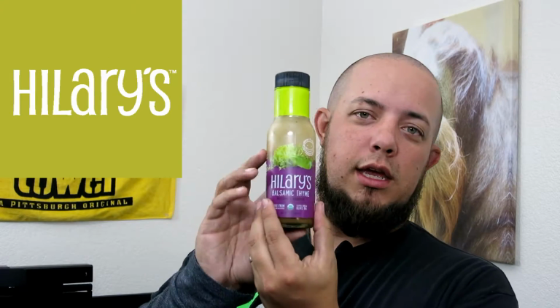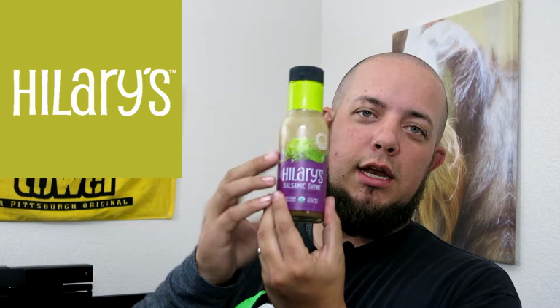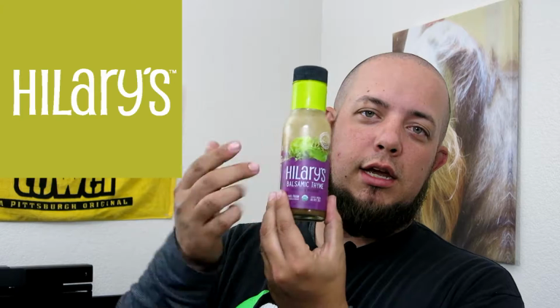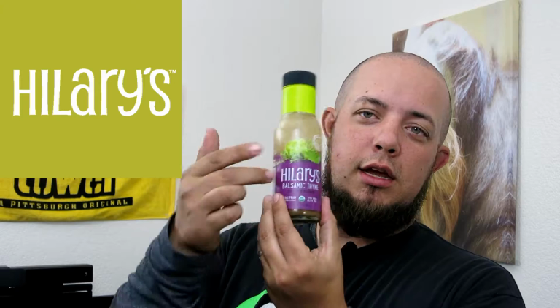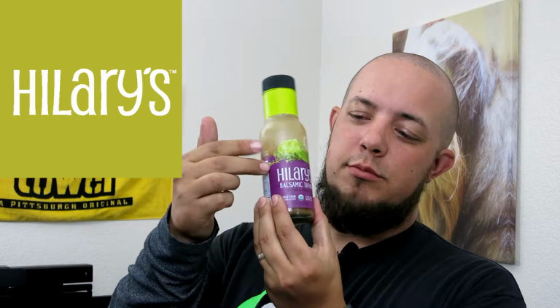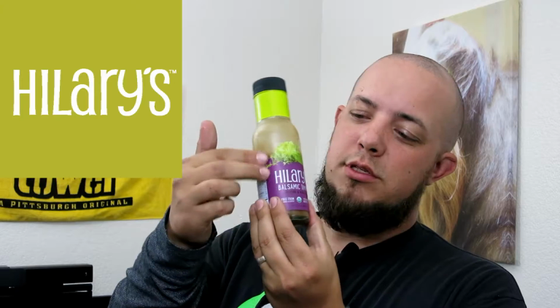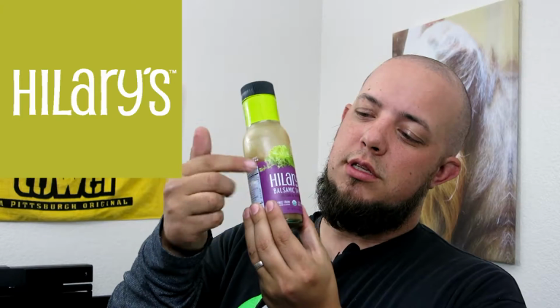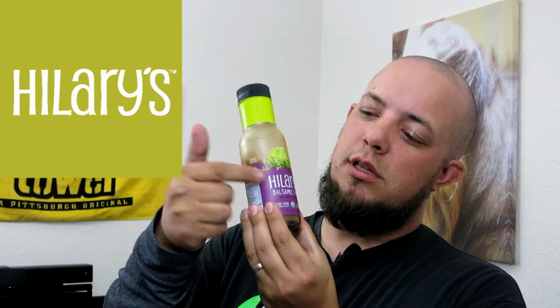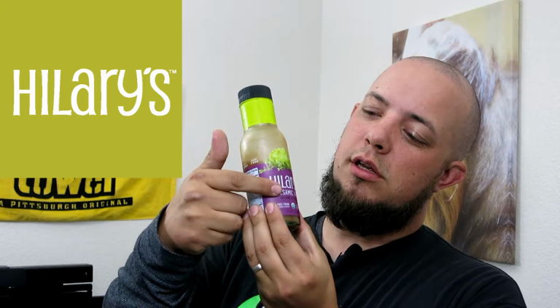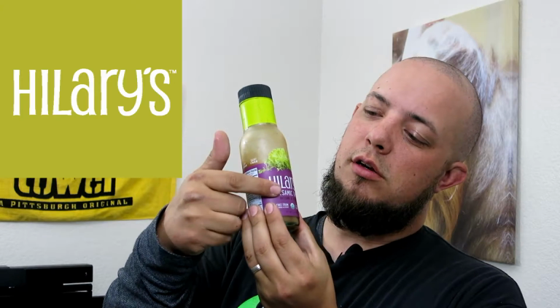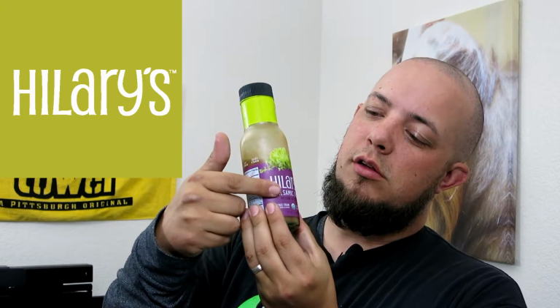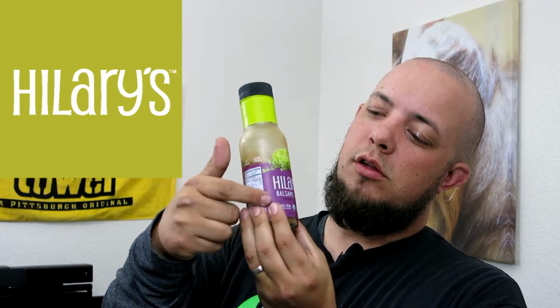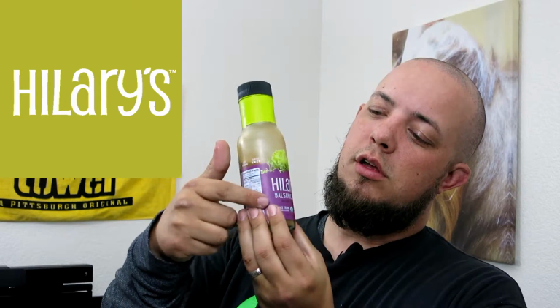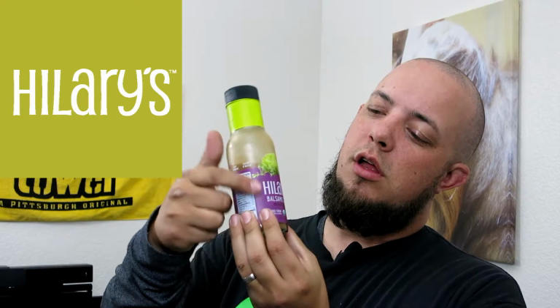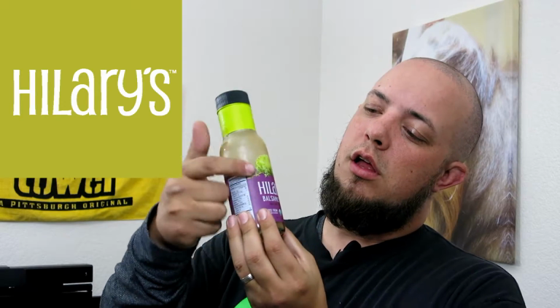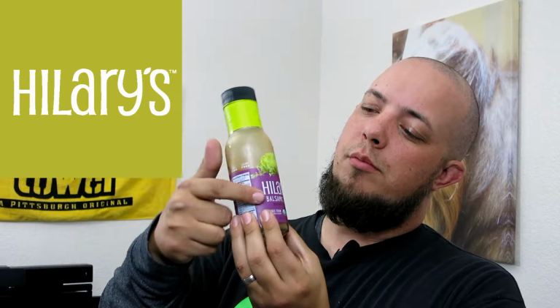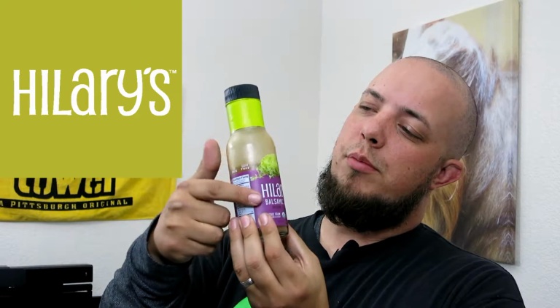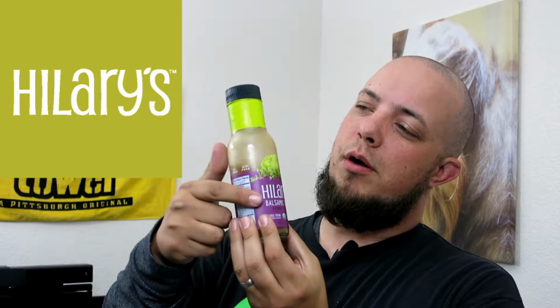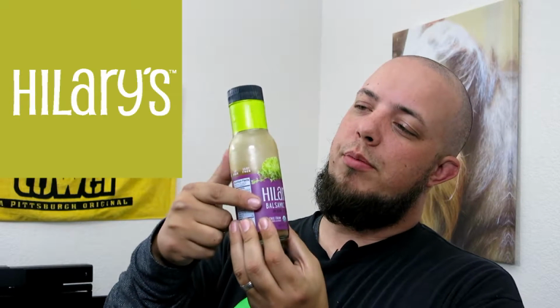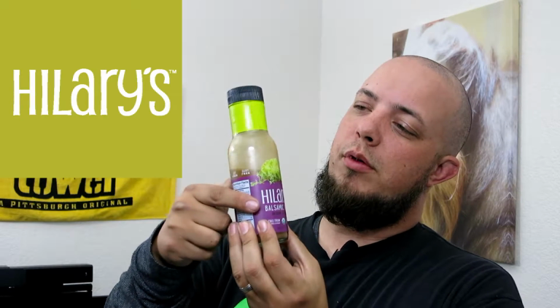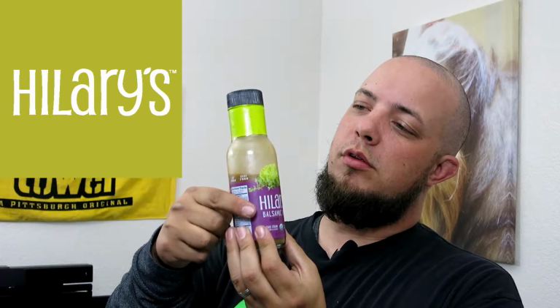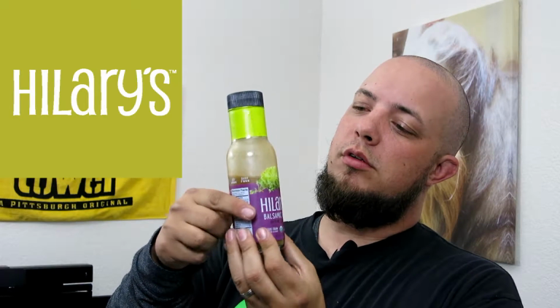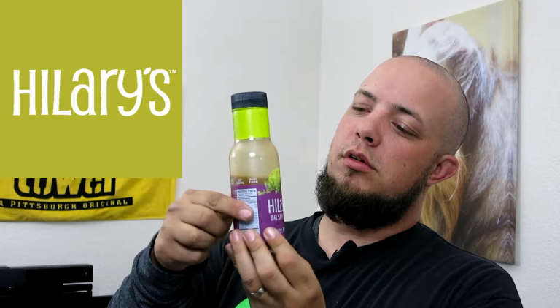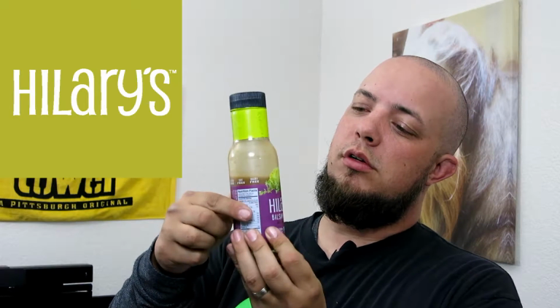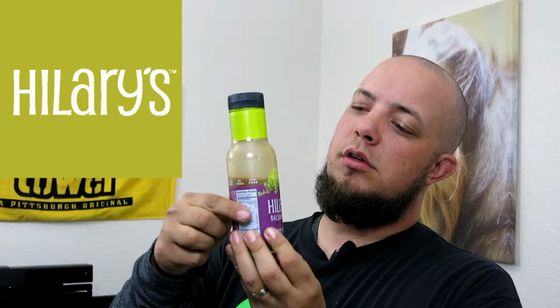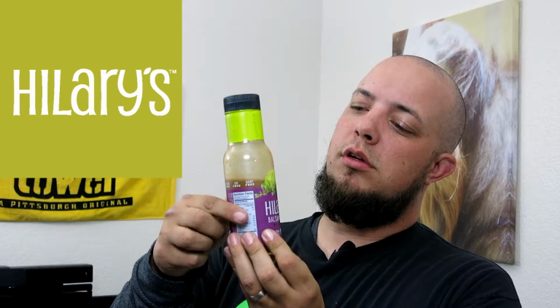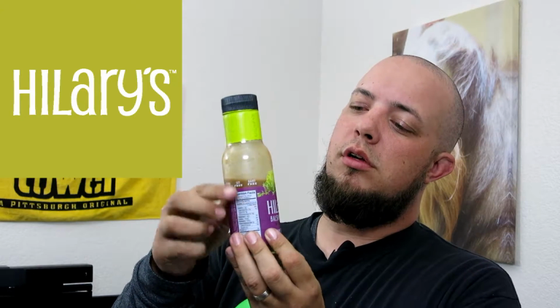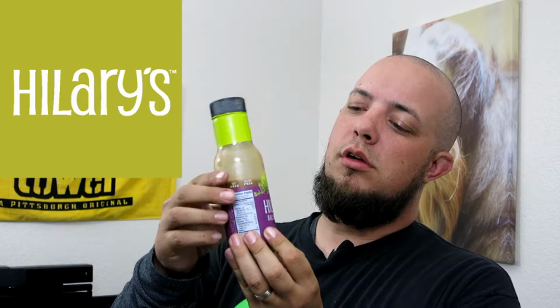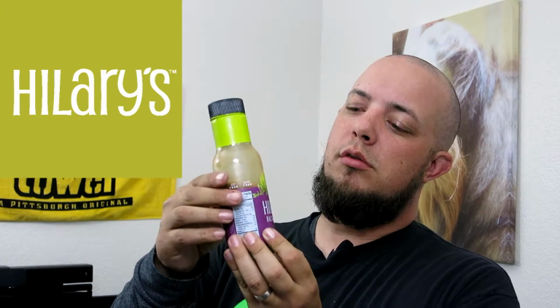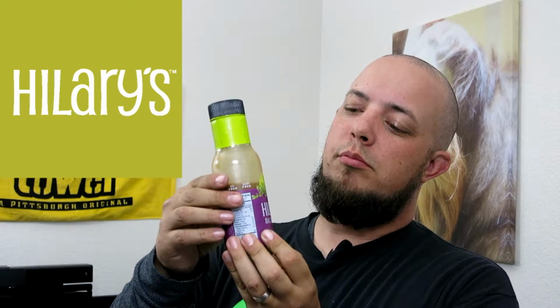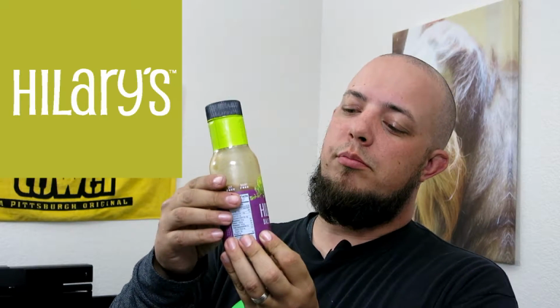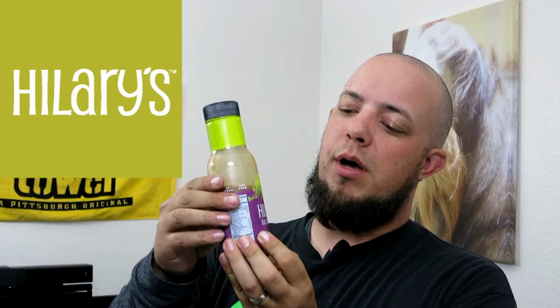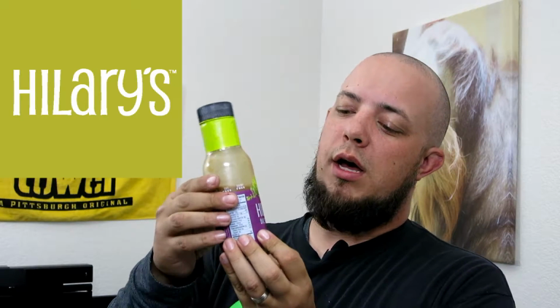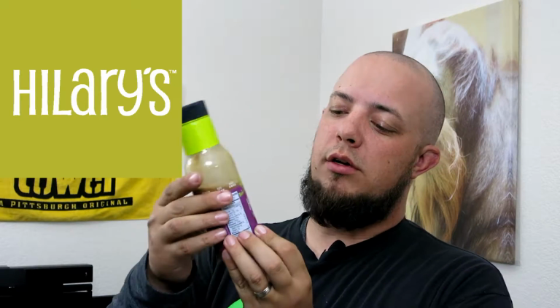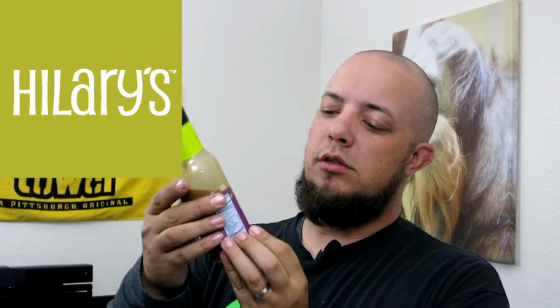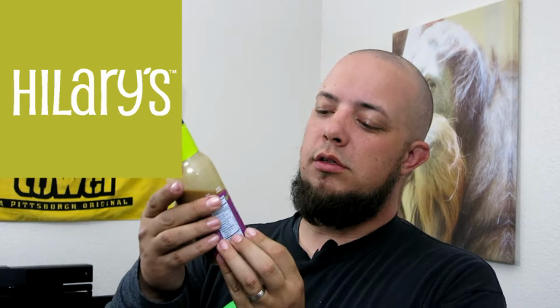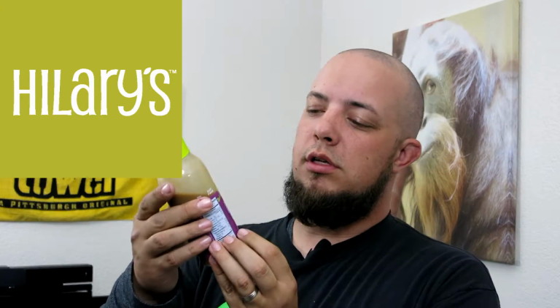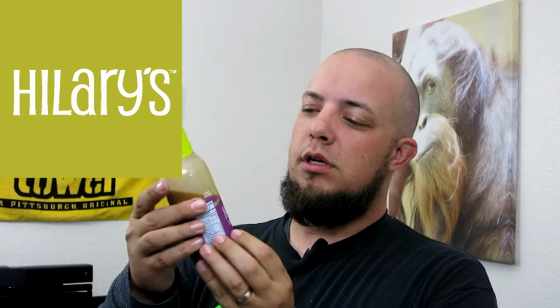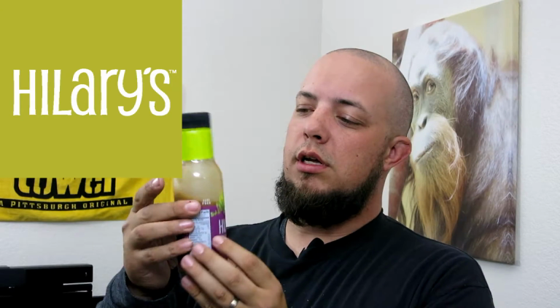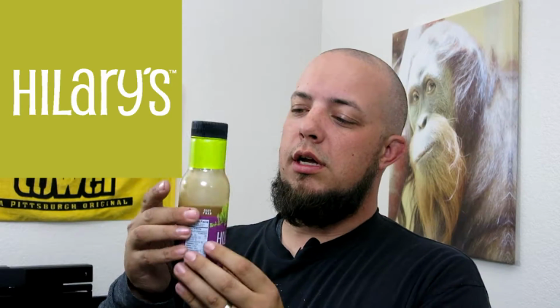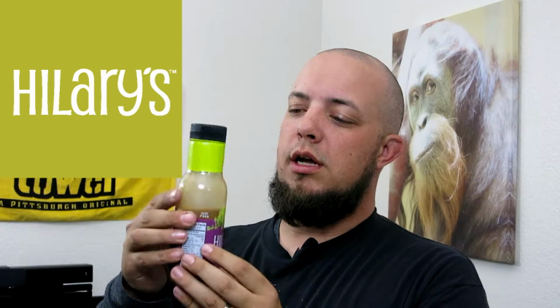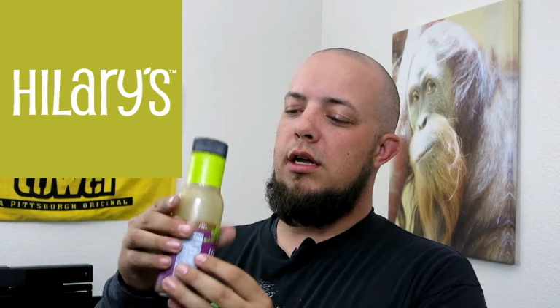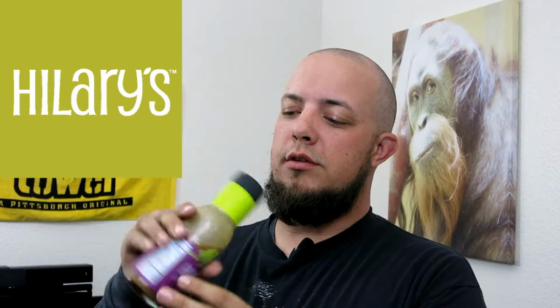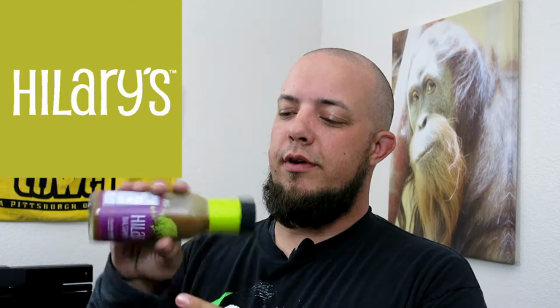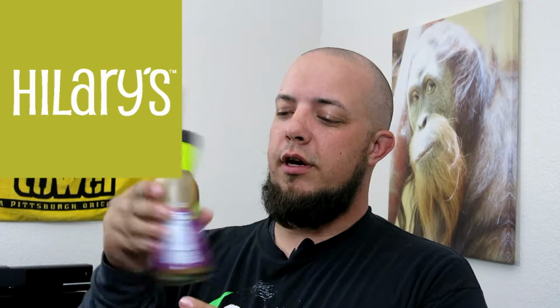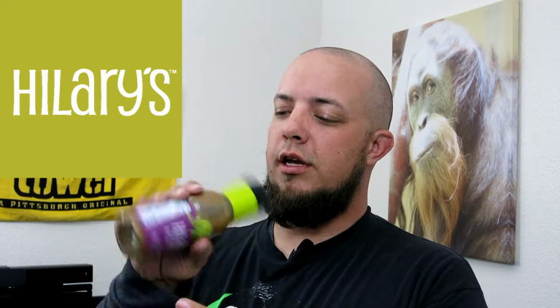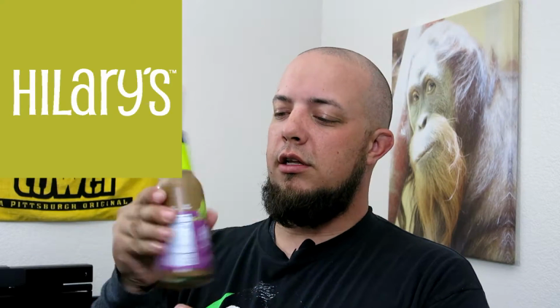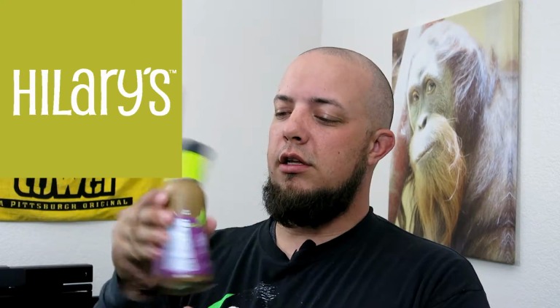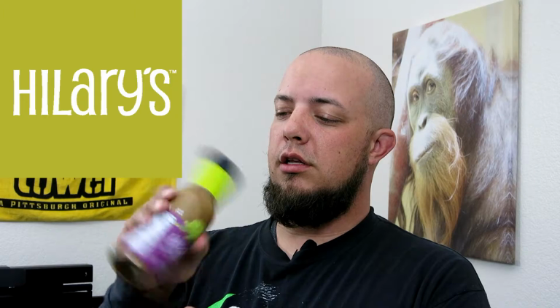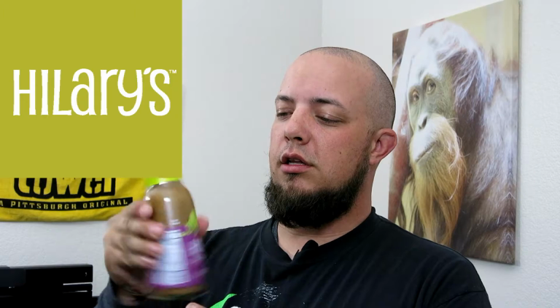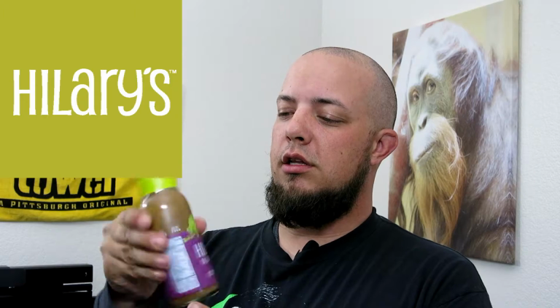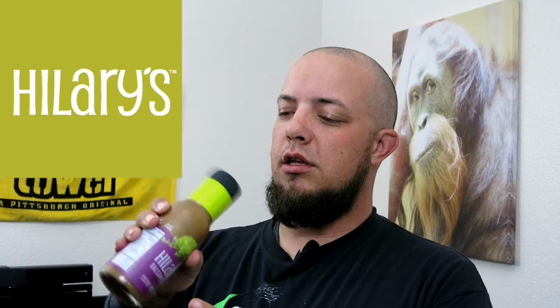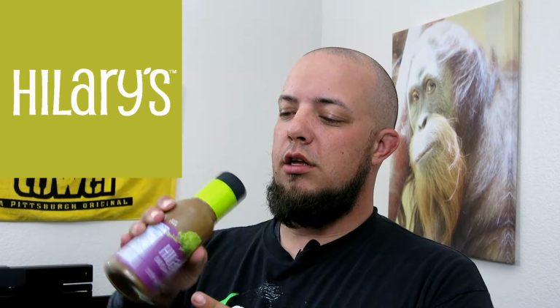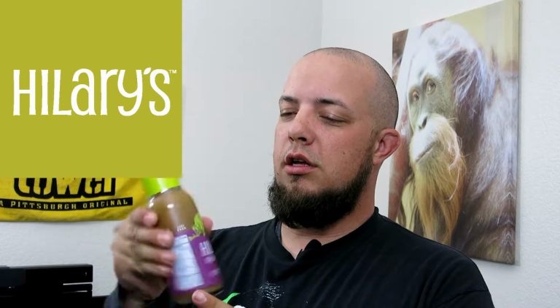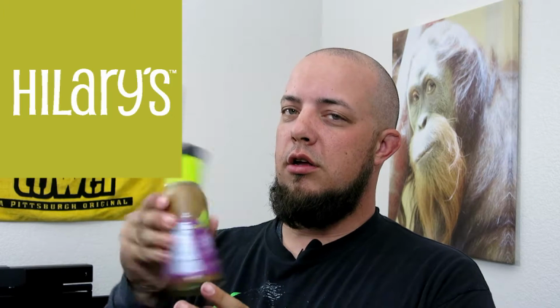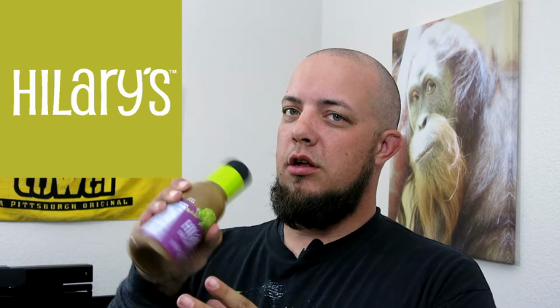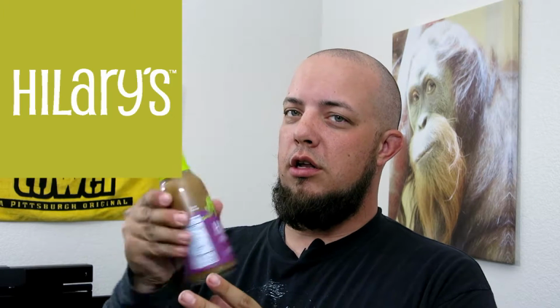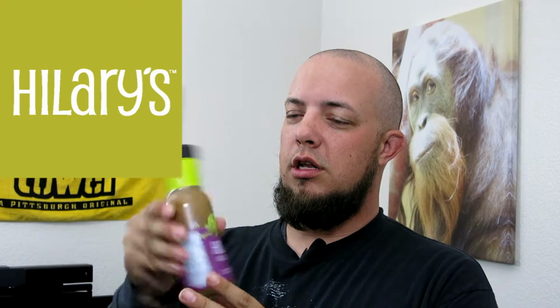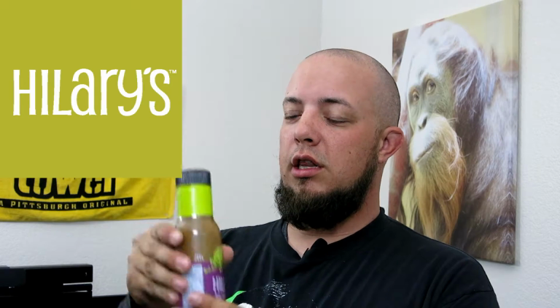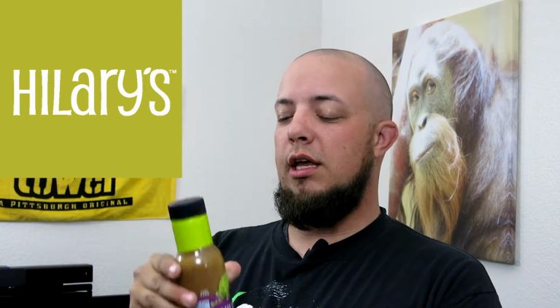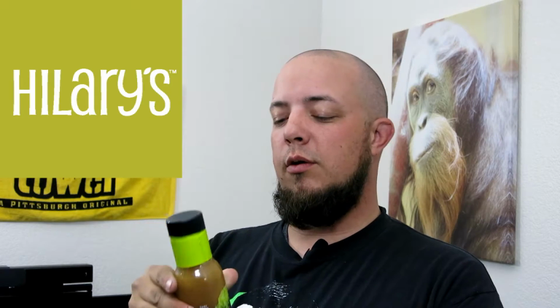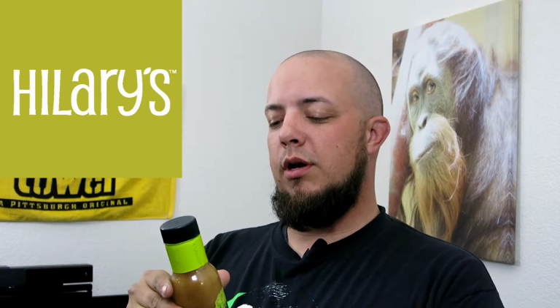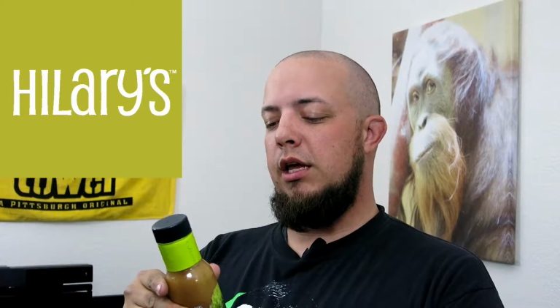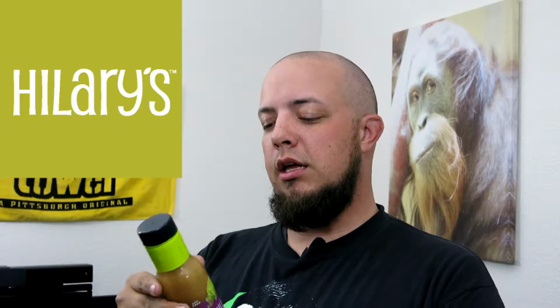It comes in a little purple bottle and it's very liquidy.